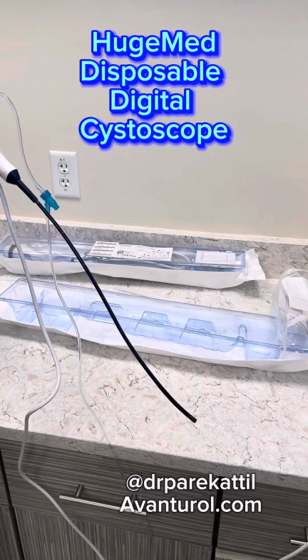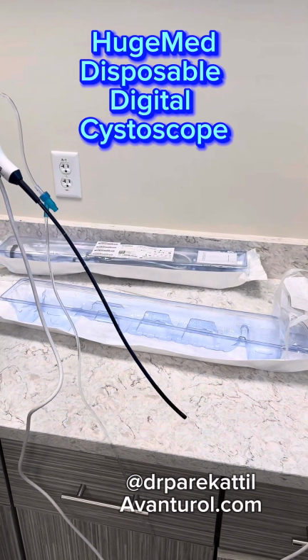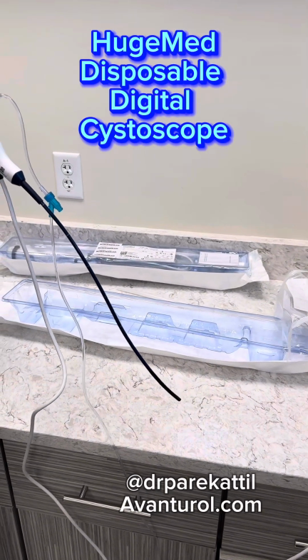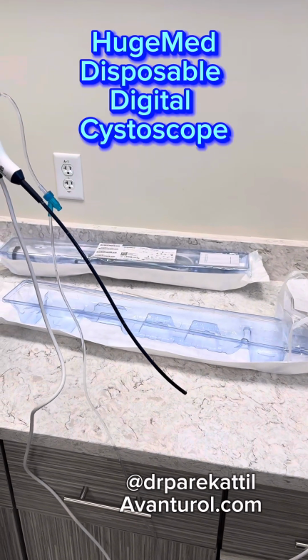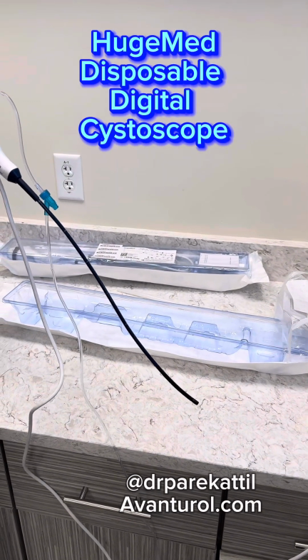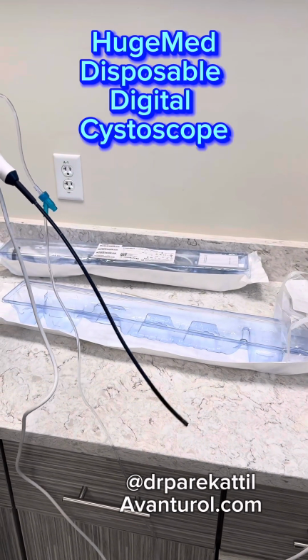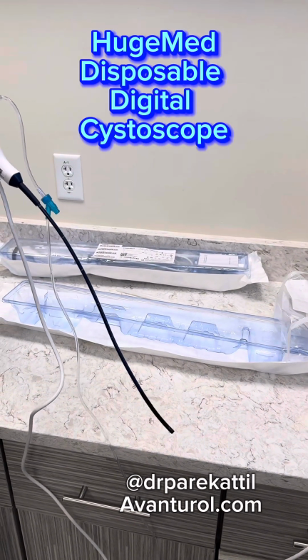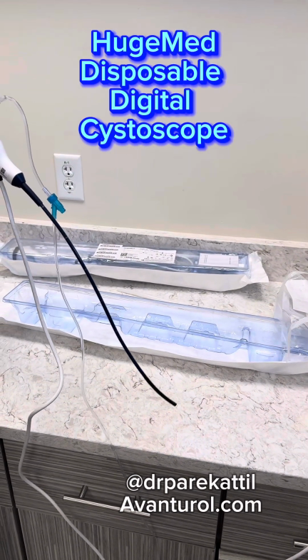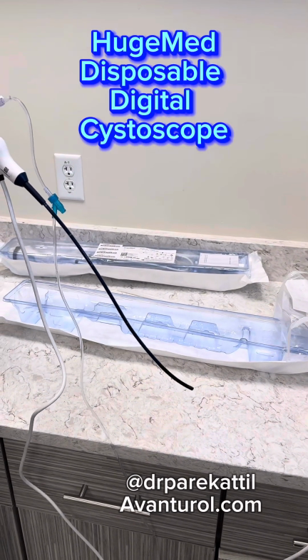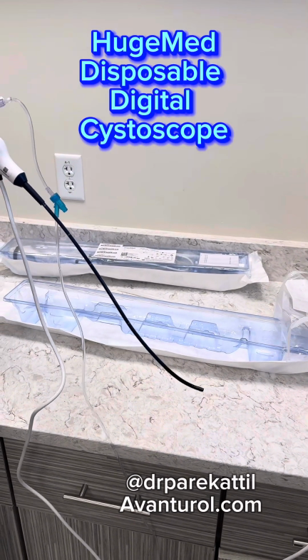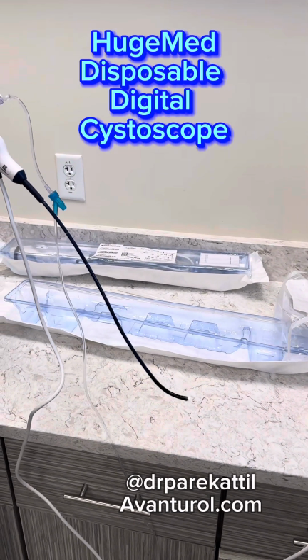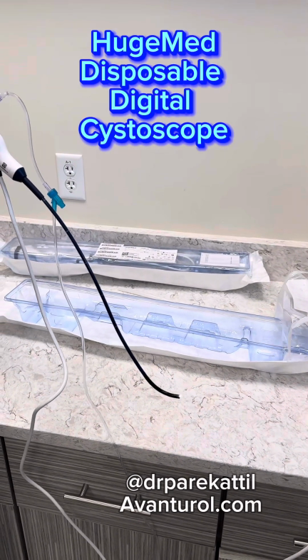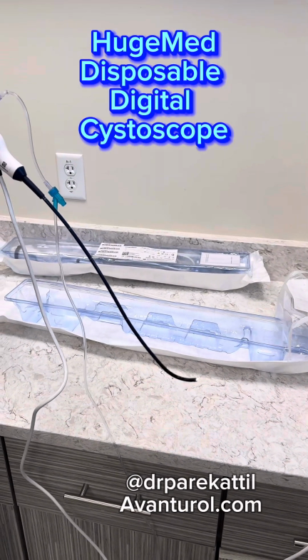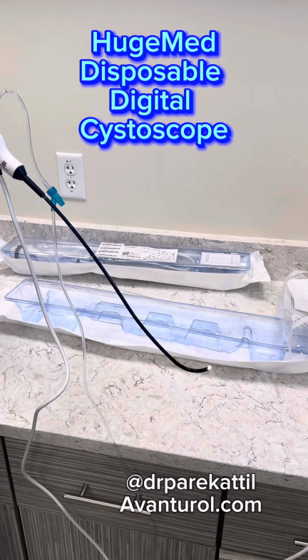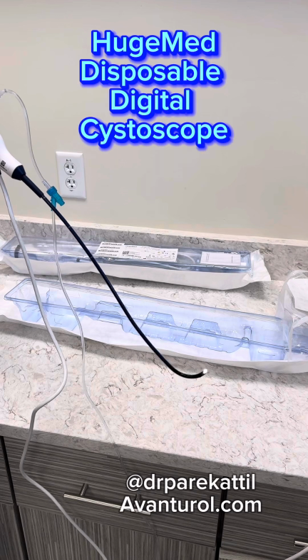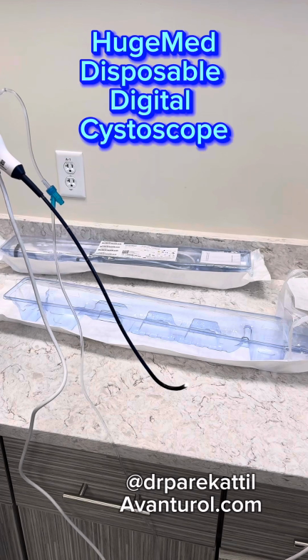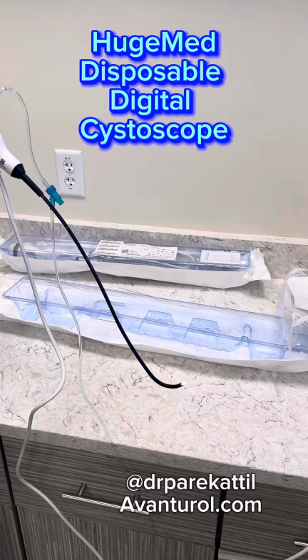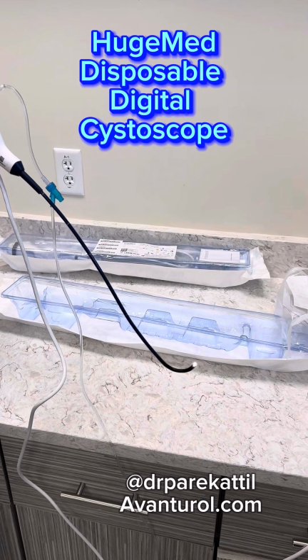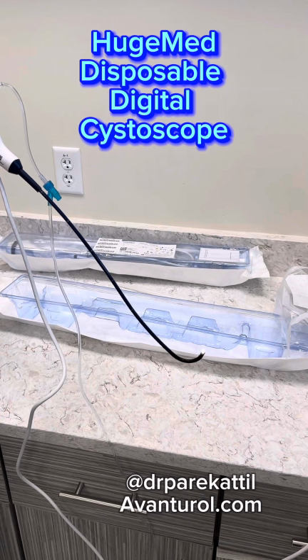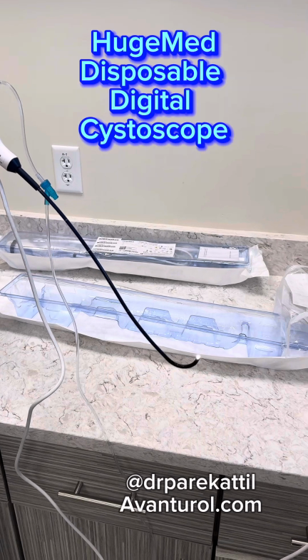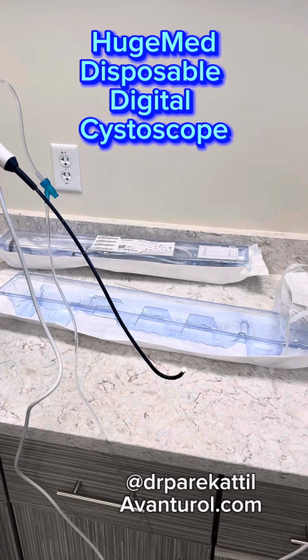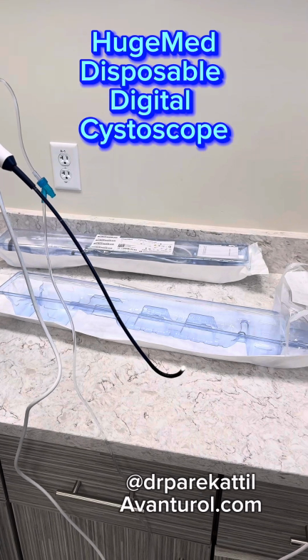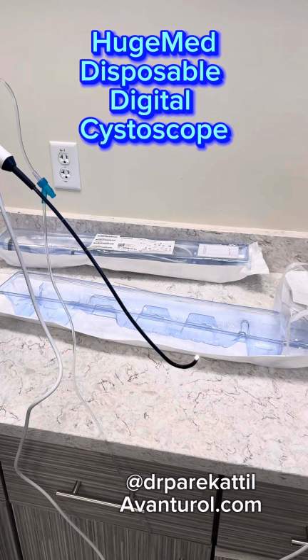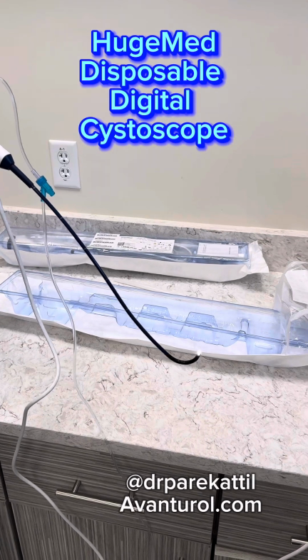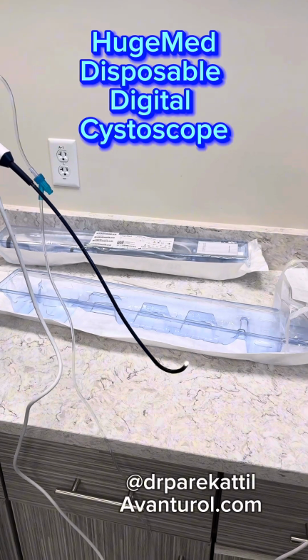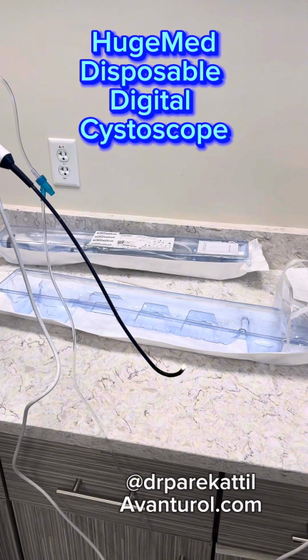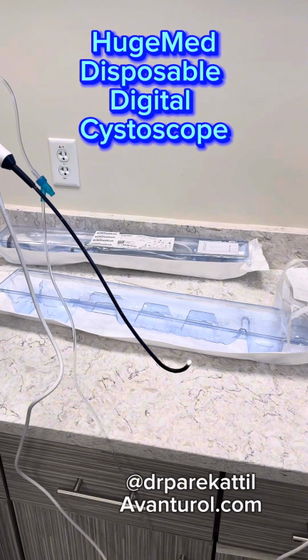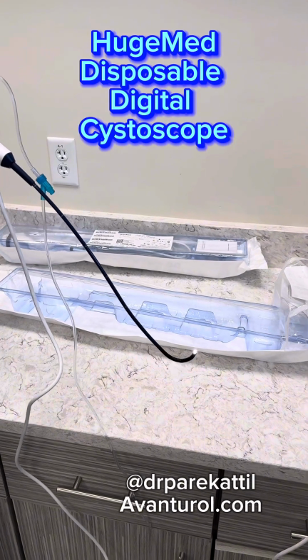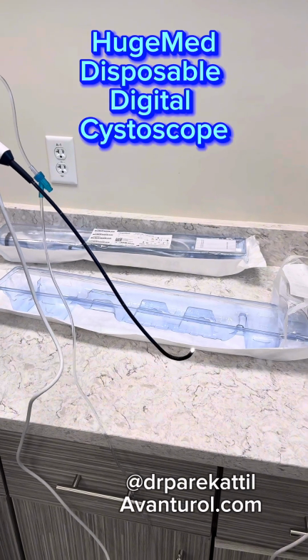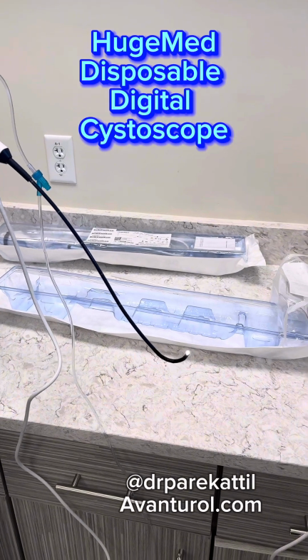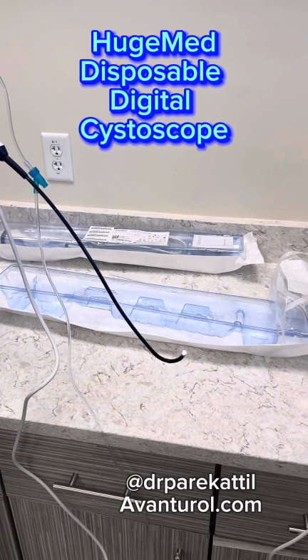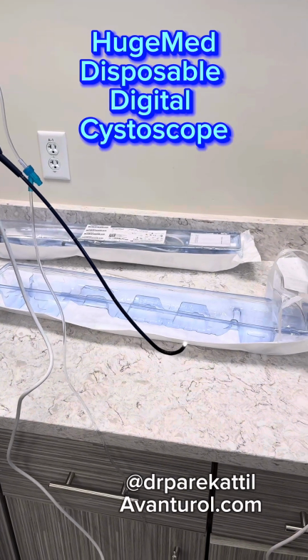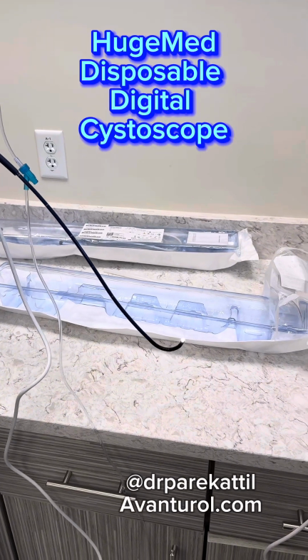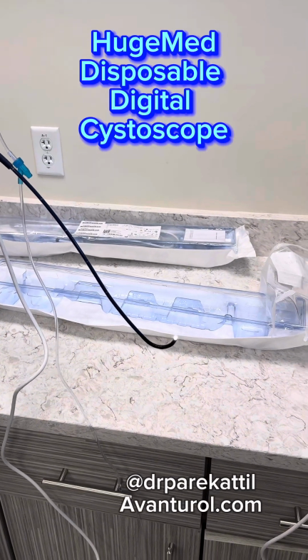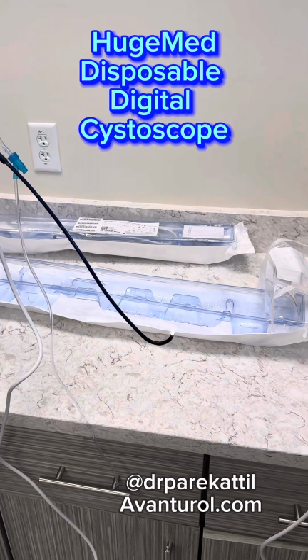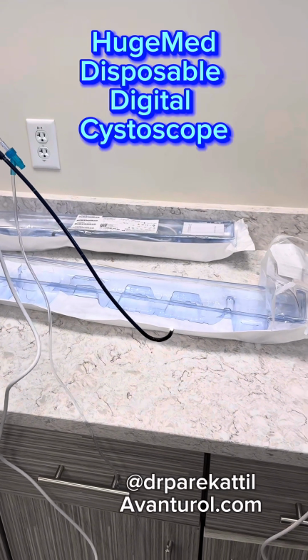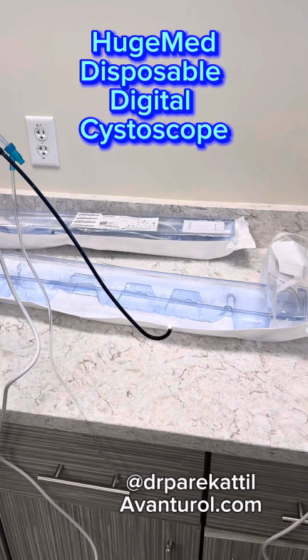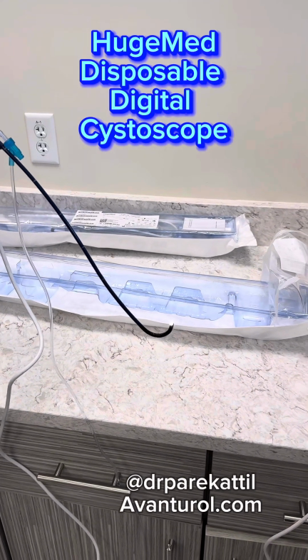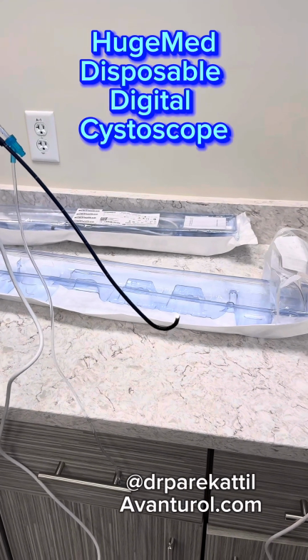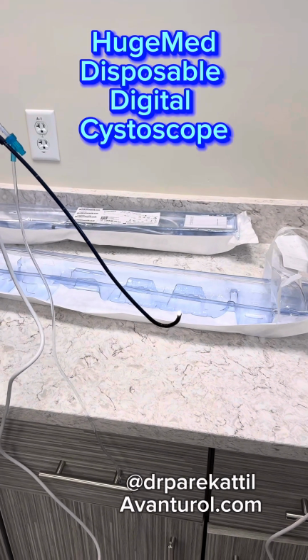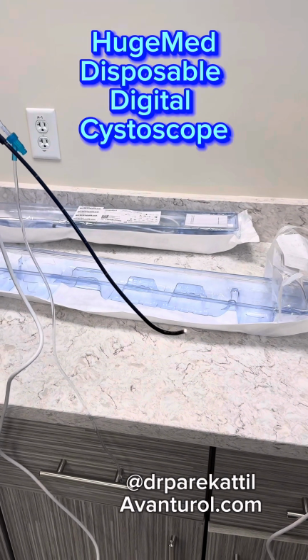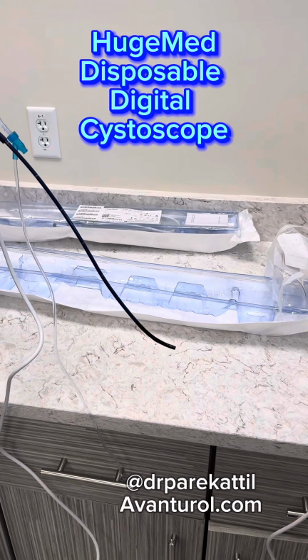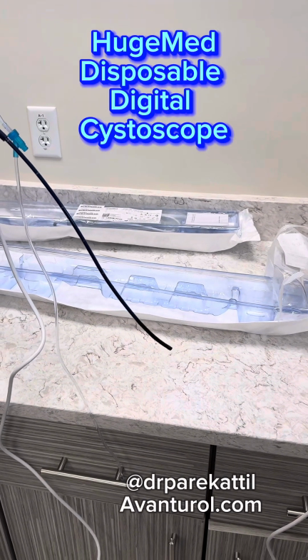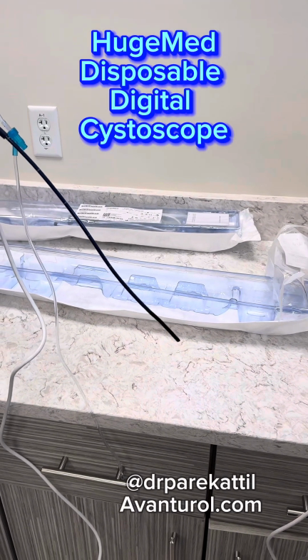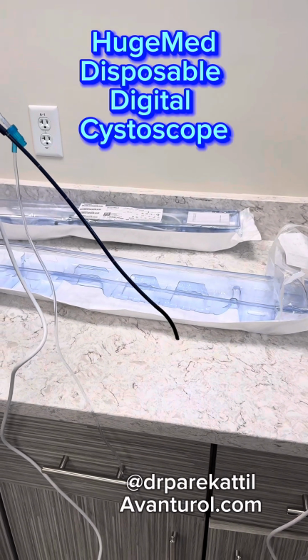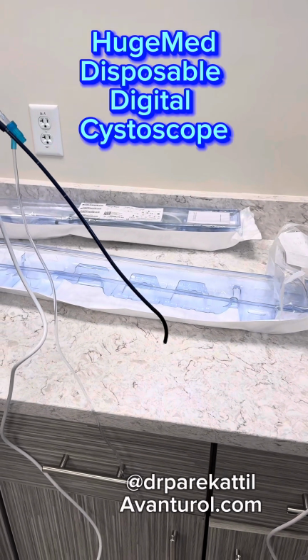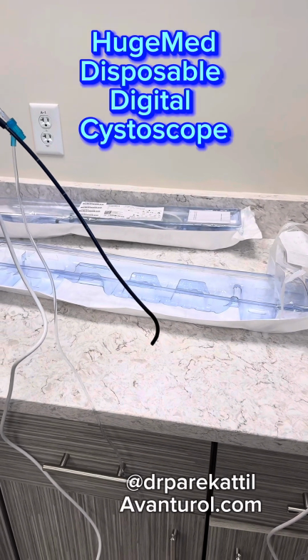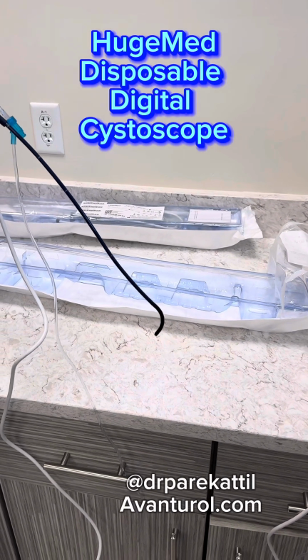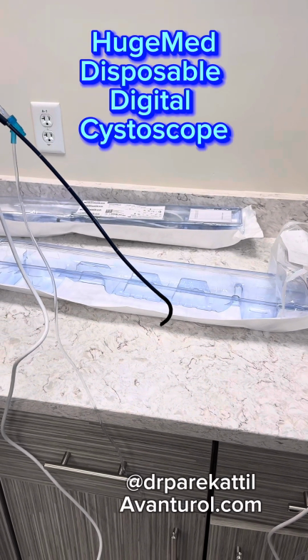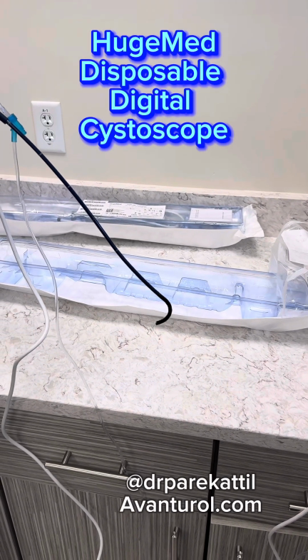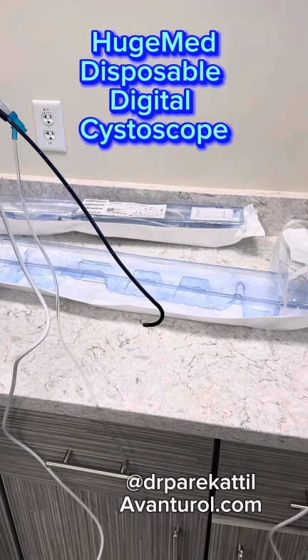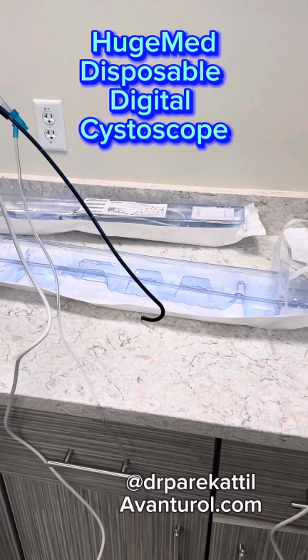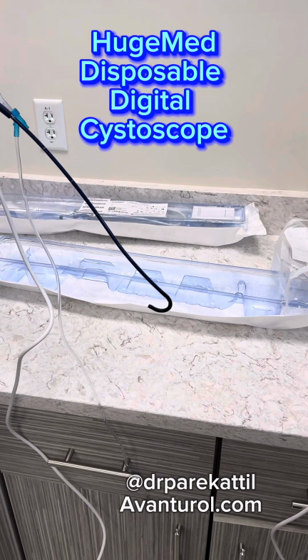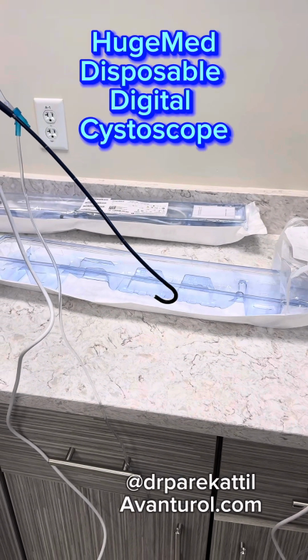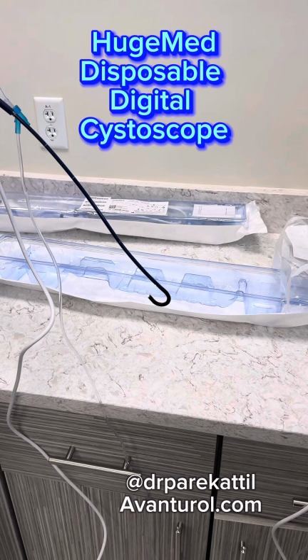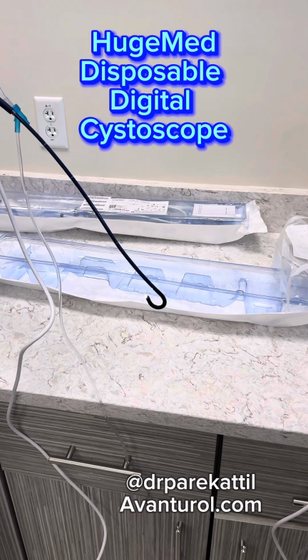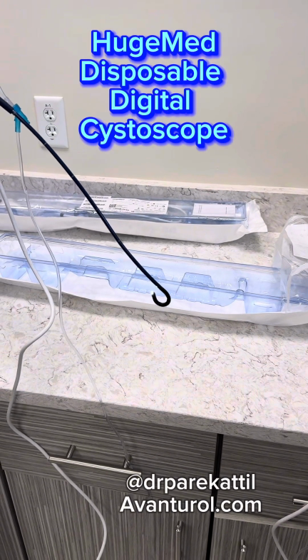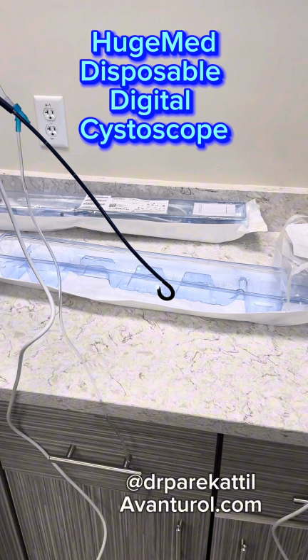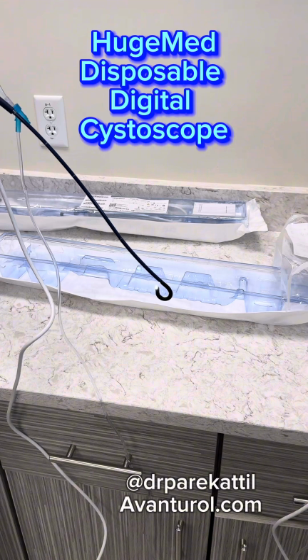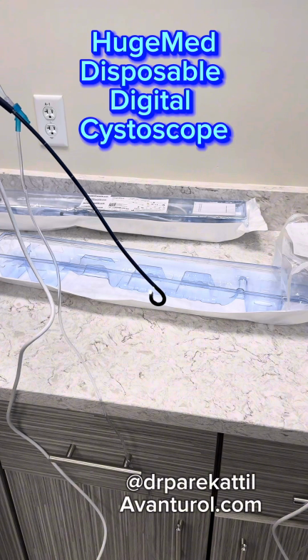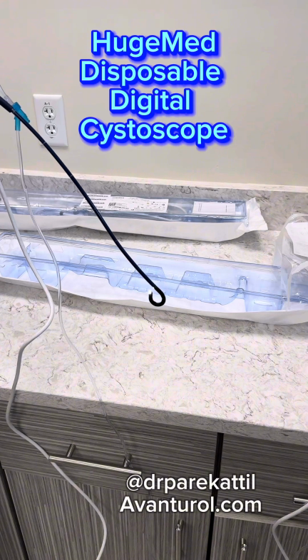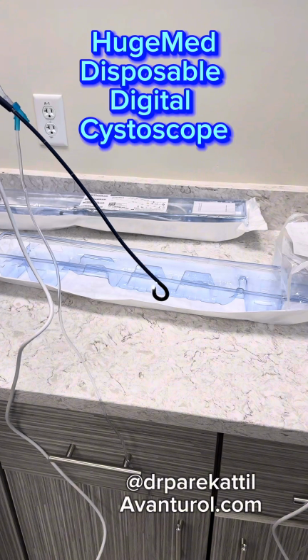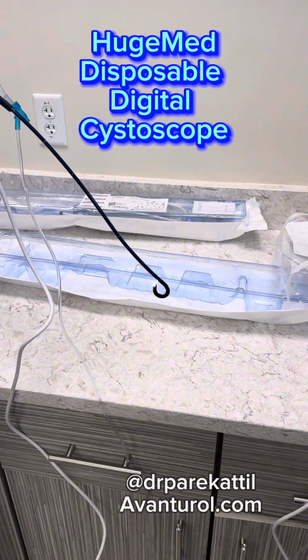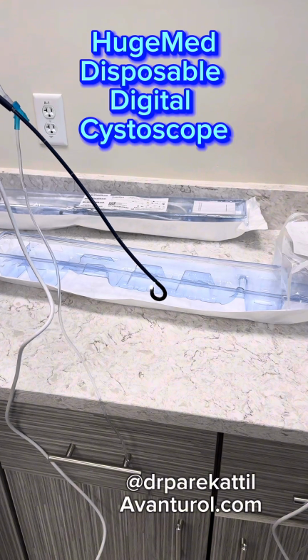The new HugeMed single-use disposable cystoscope is amazing. We got to try out the new high-definition large digital screen system.